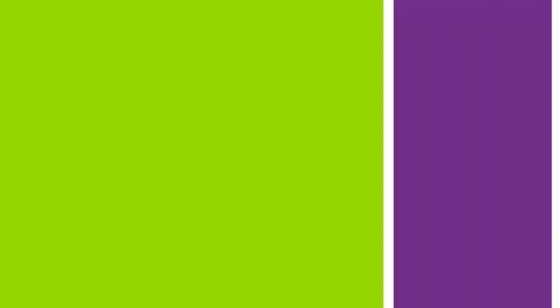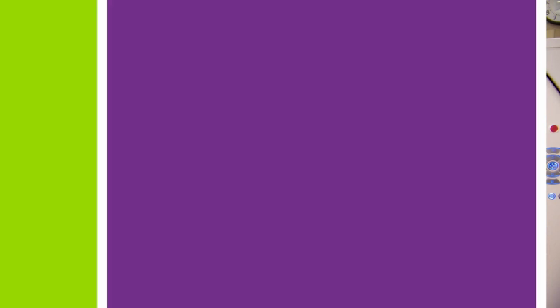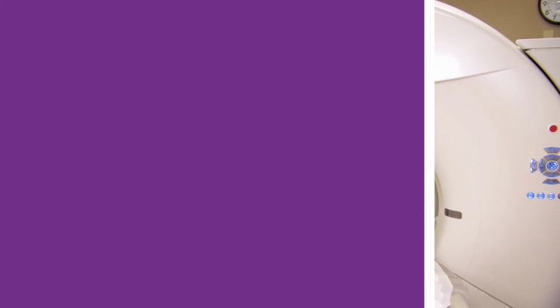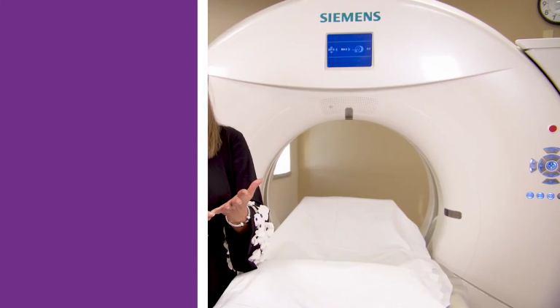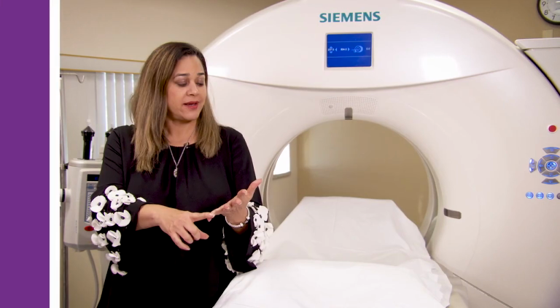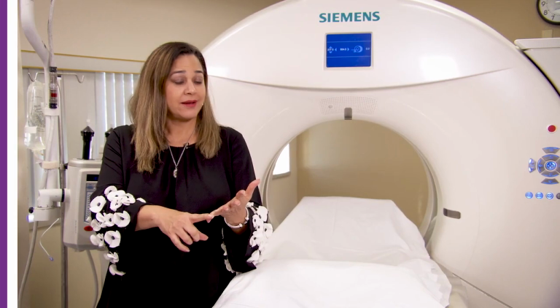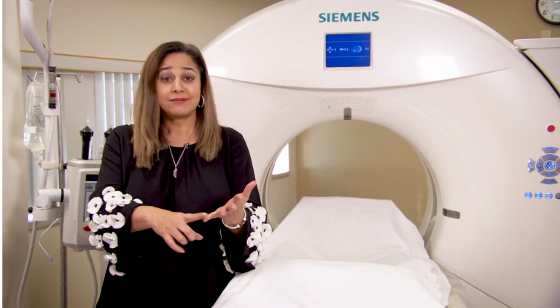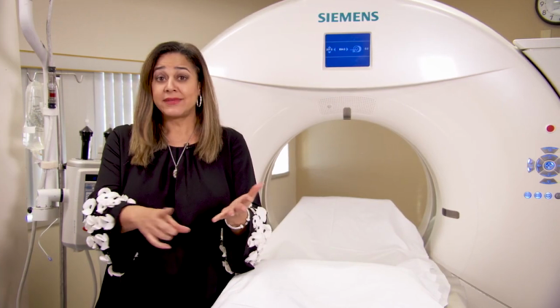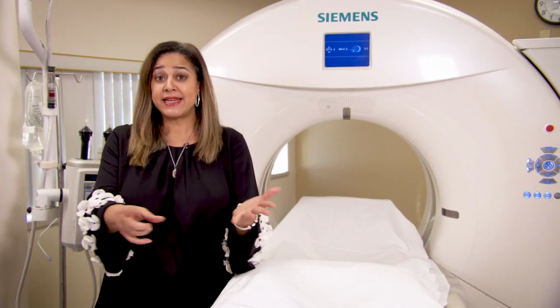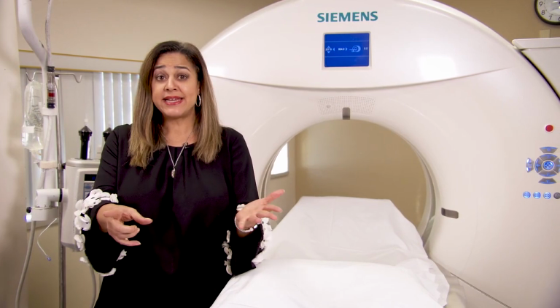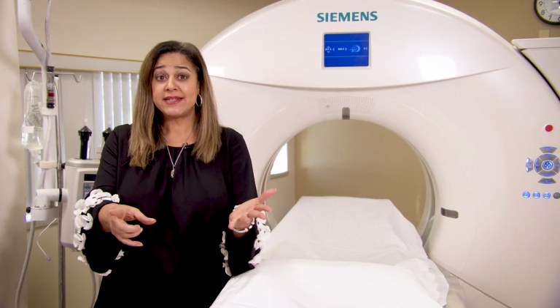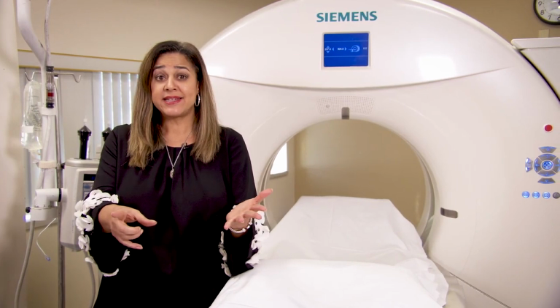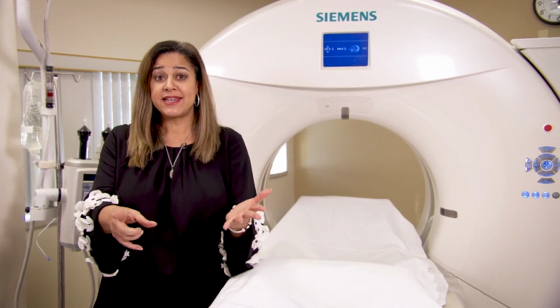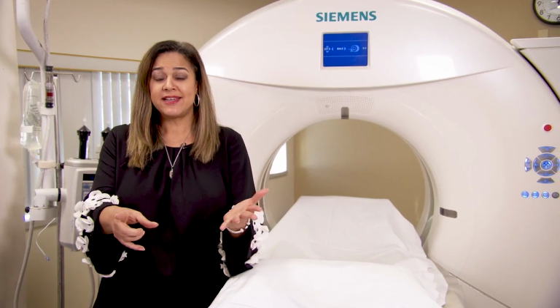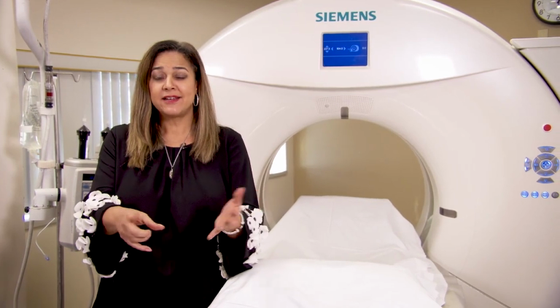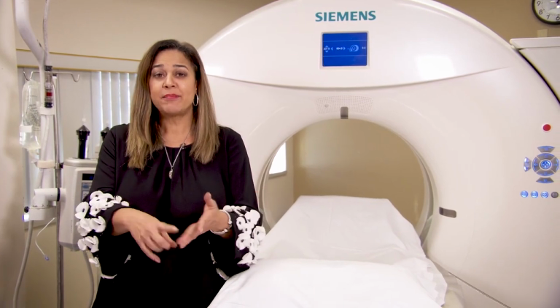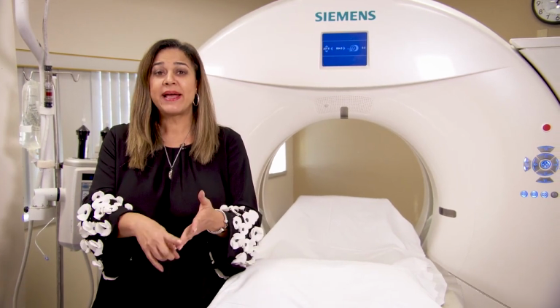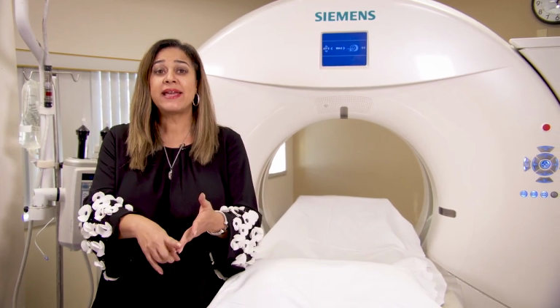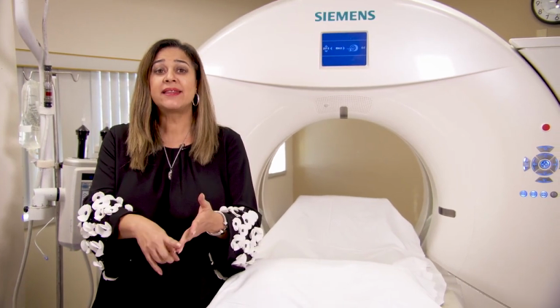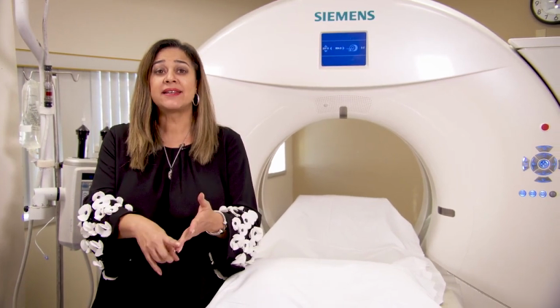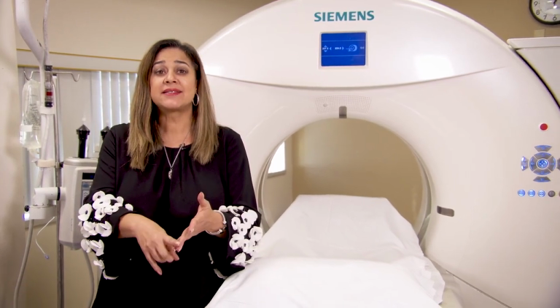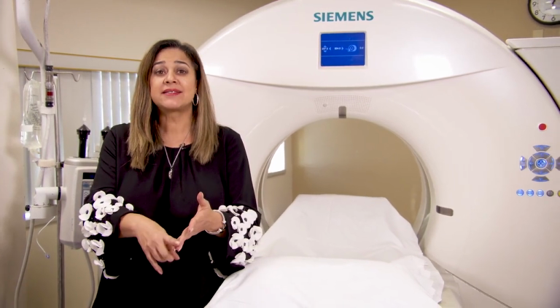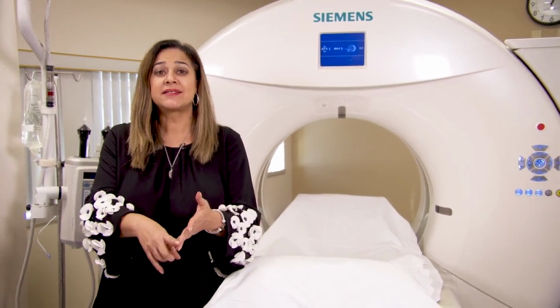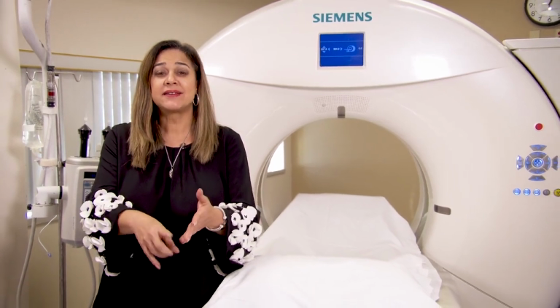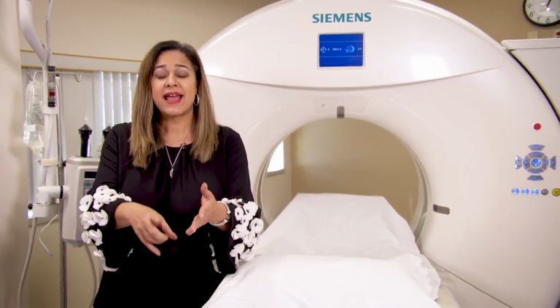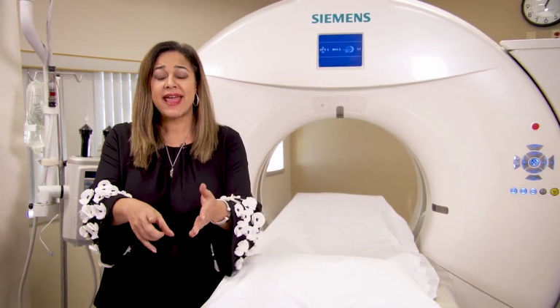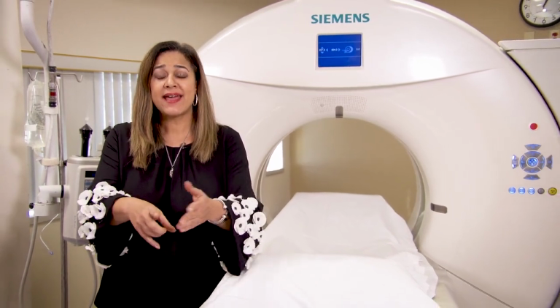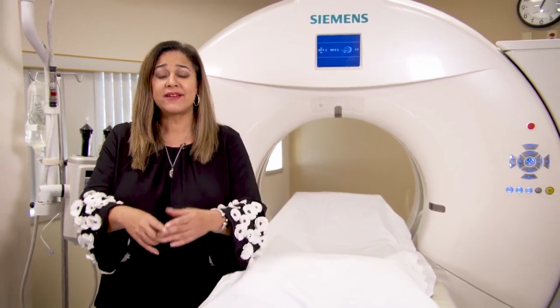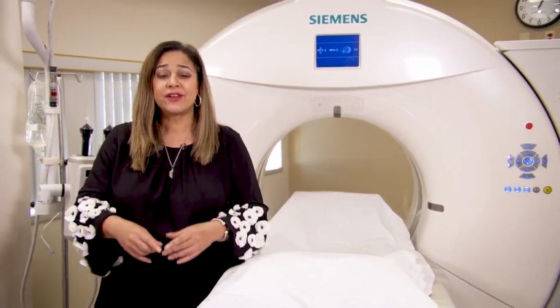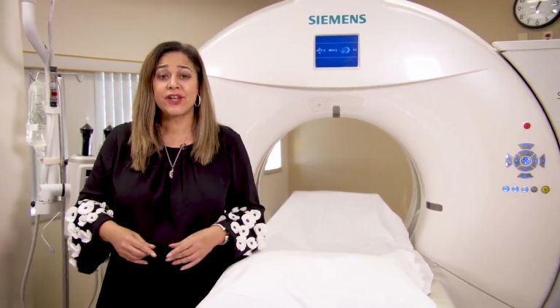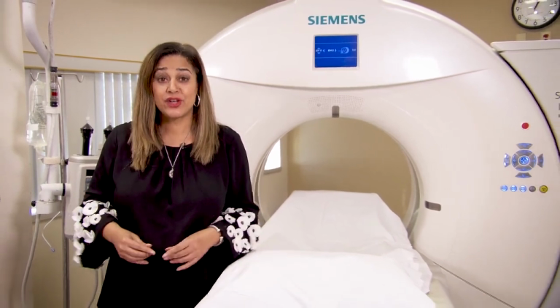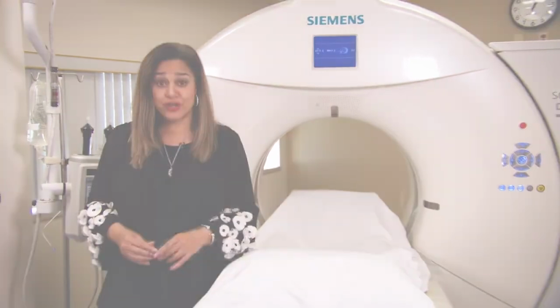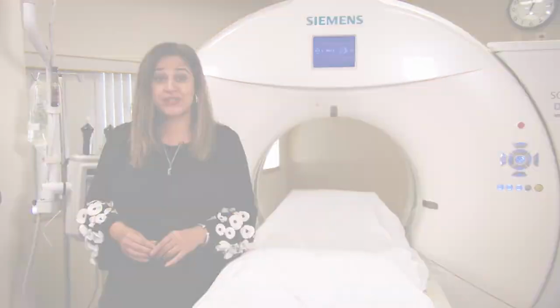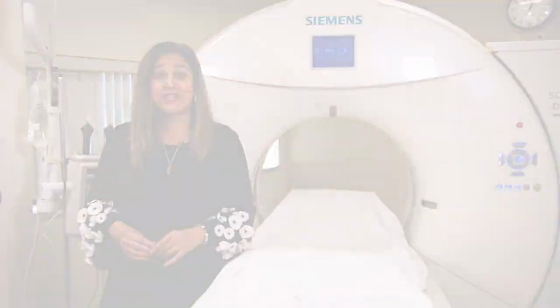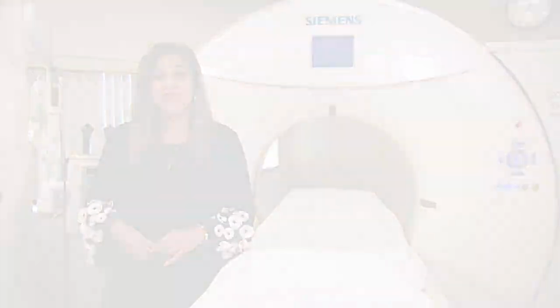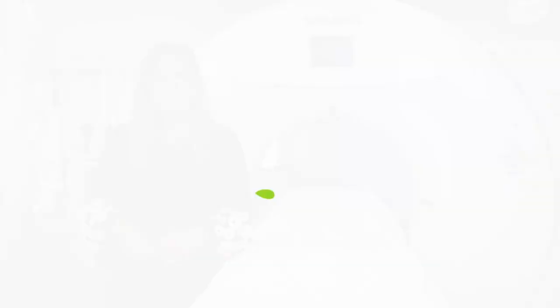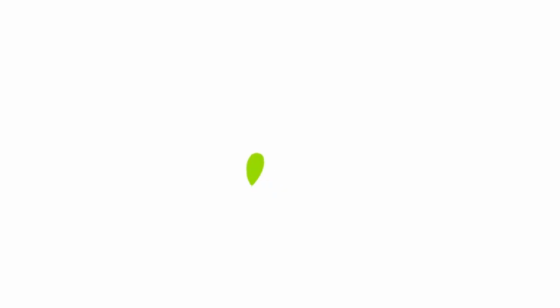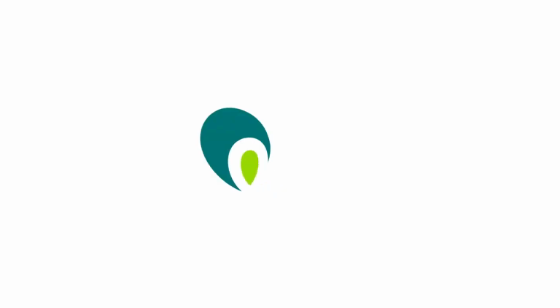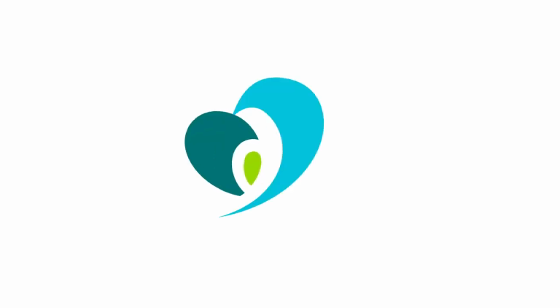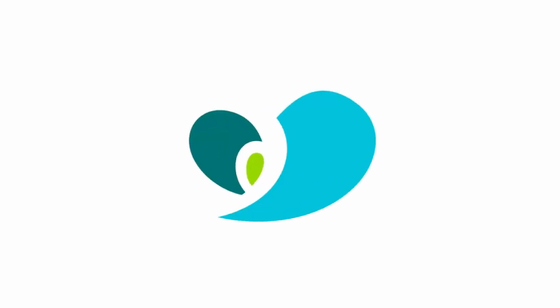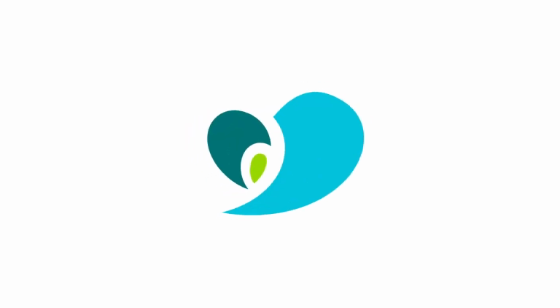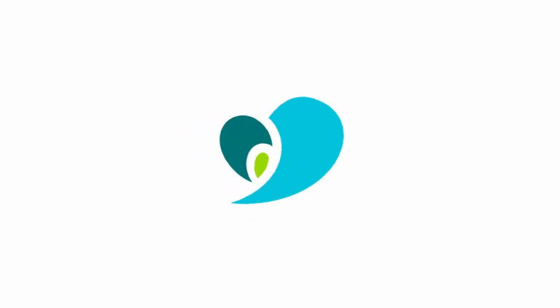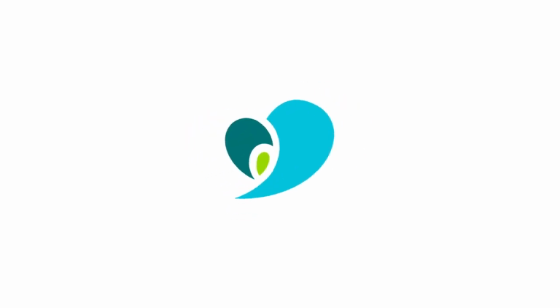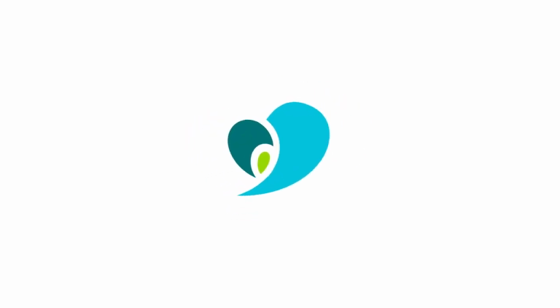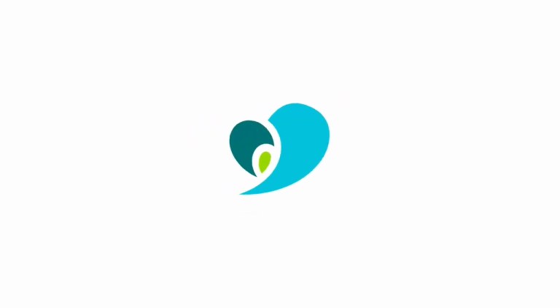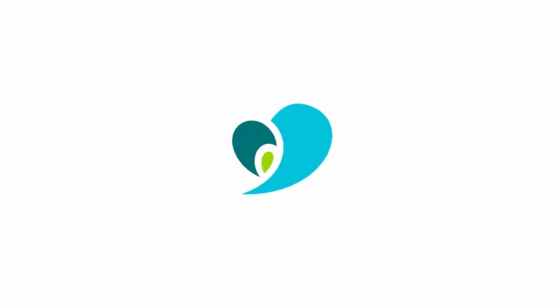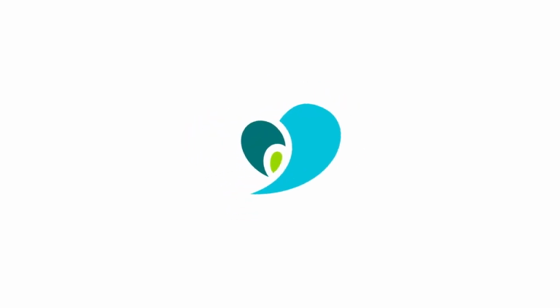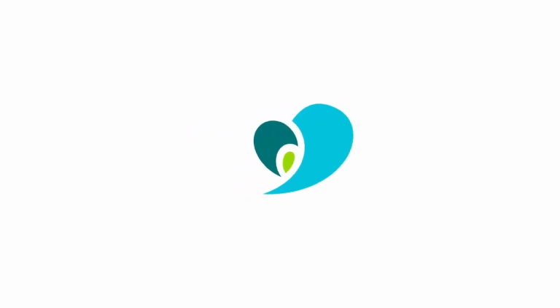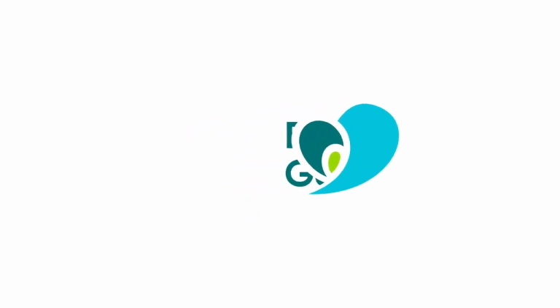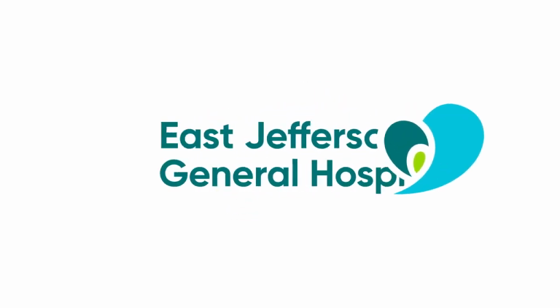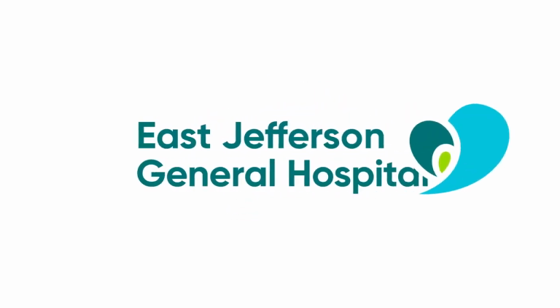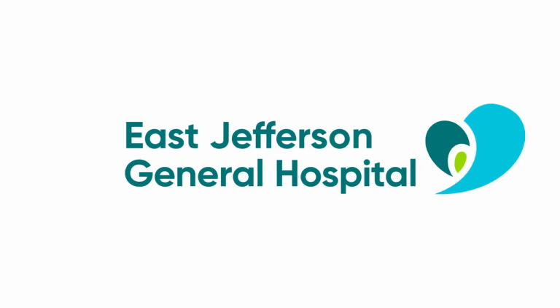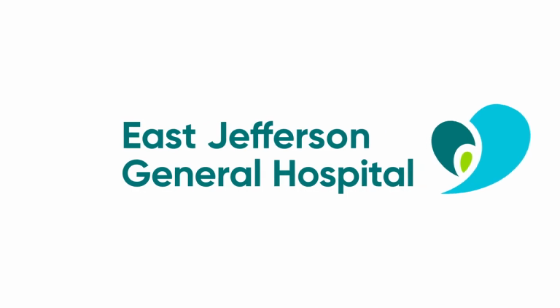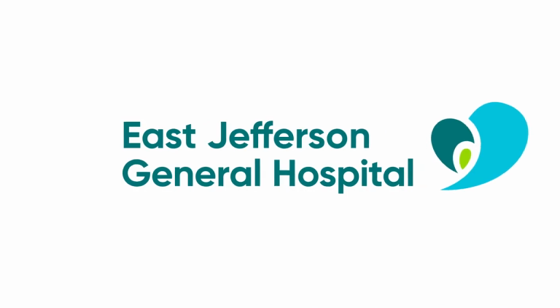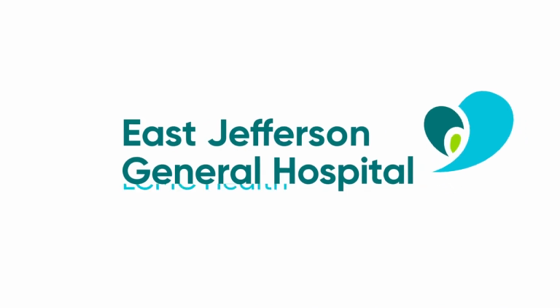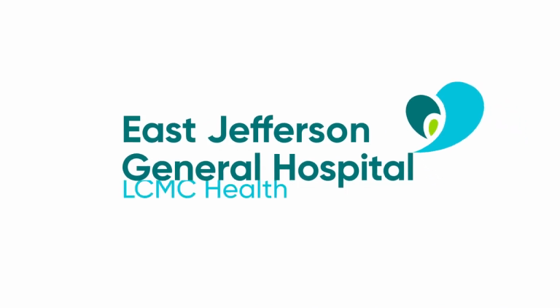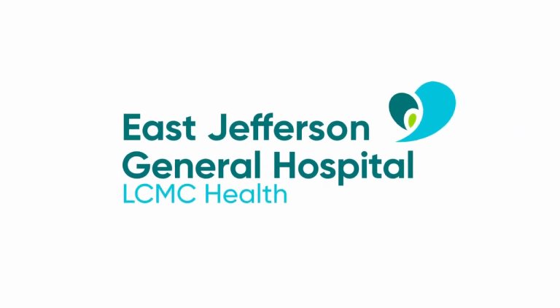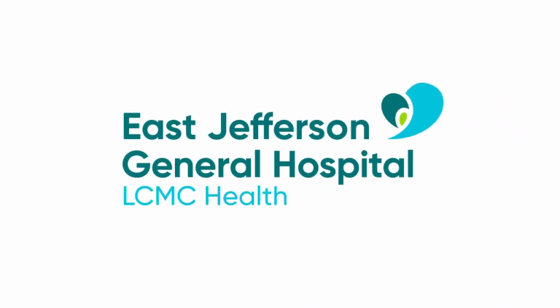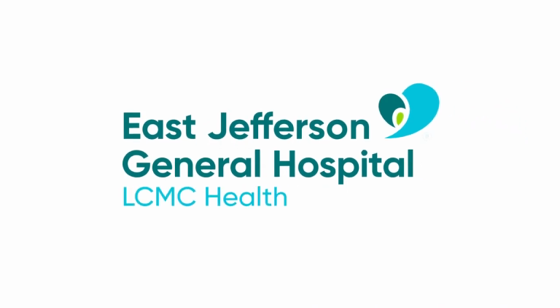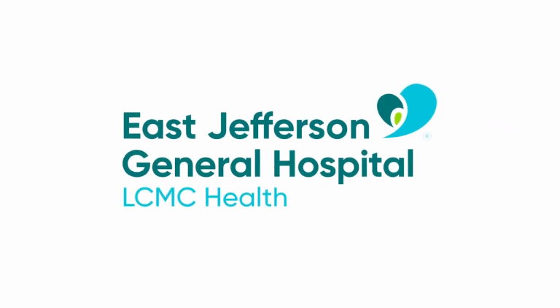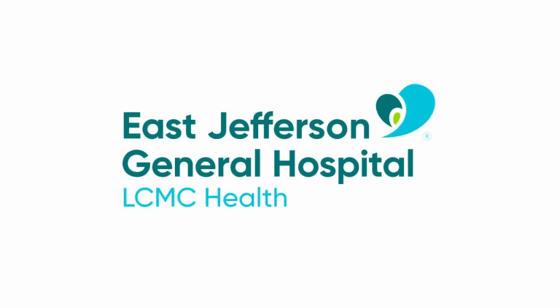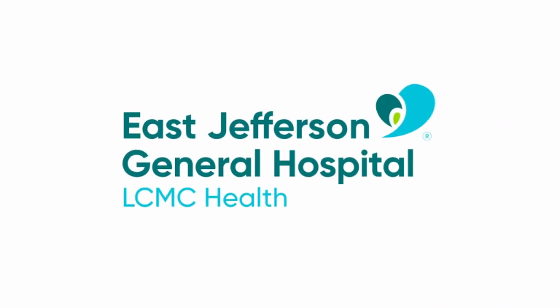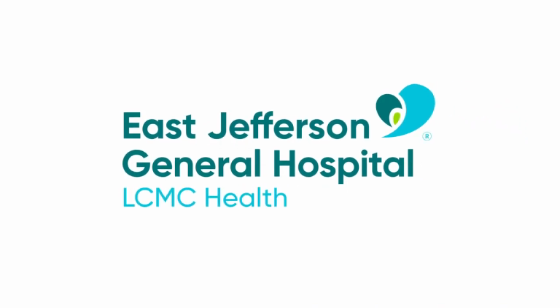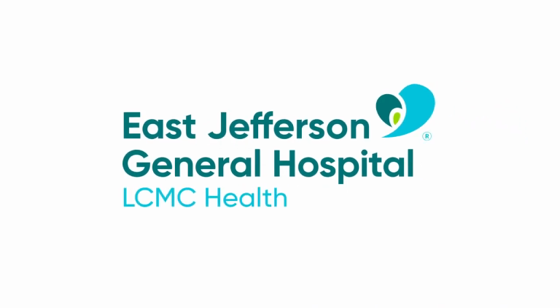Quick, easy, painless — and it could save your life. I'm Camille Whitworth, thanks for watching.